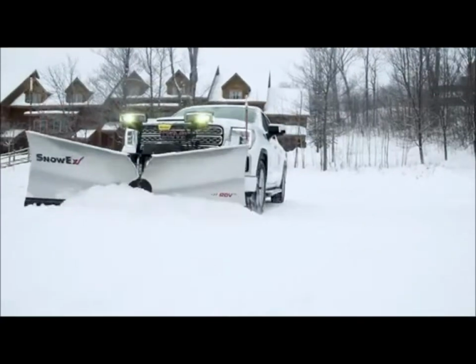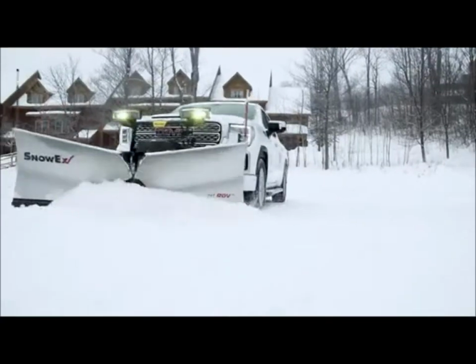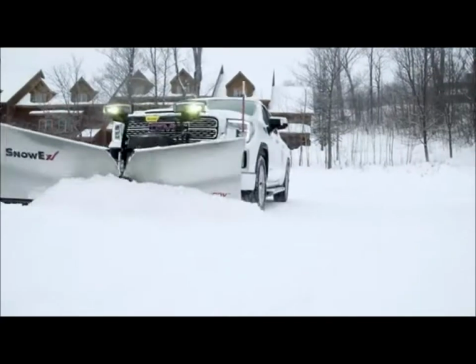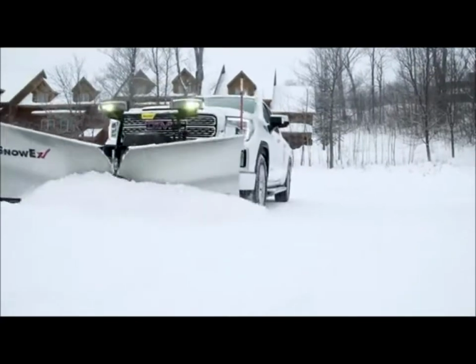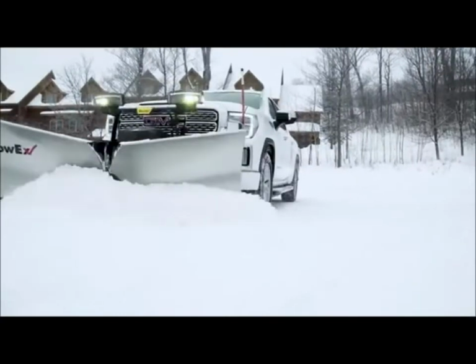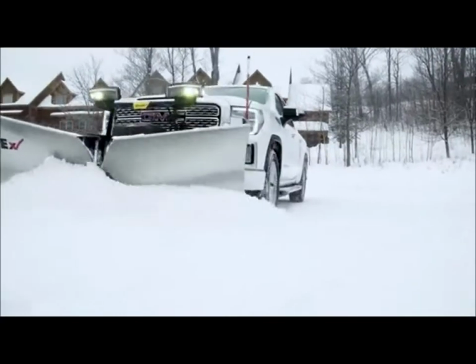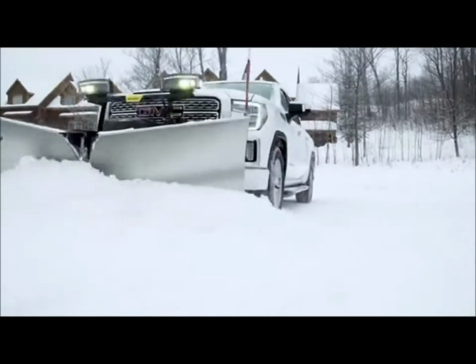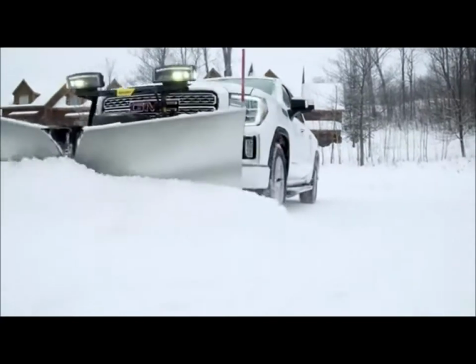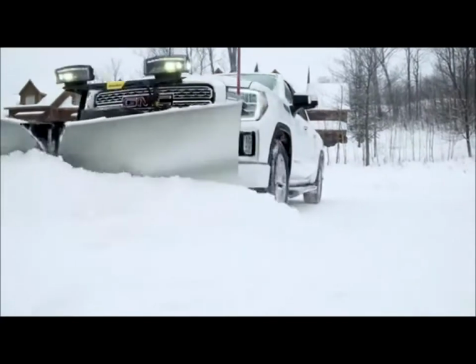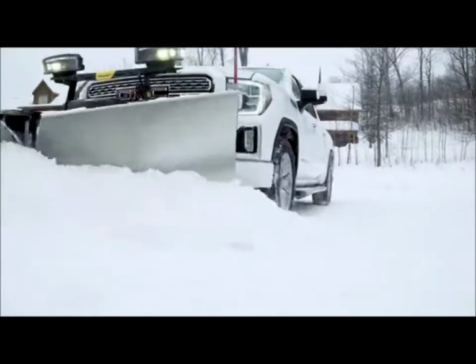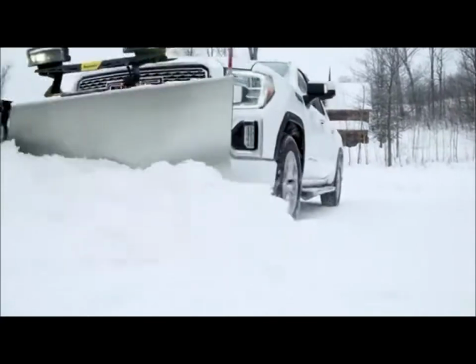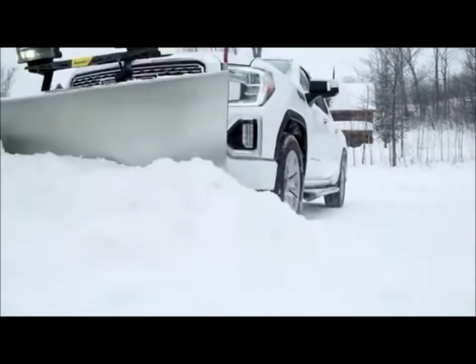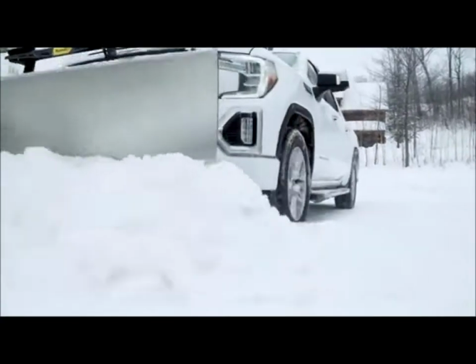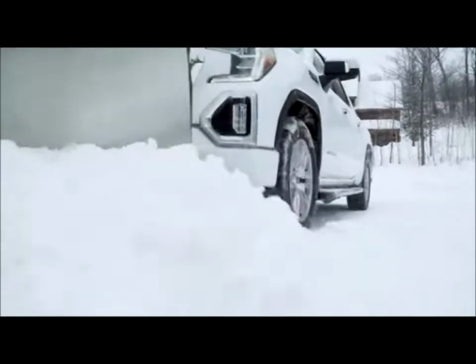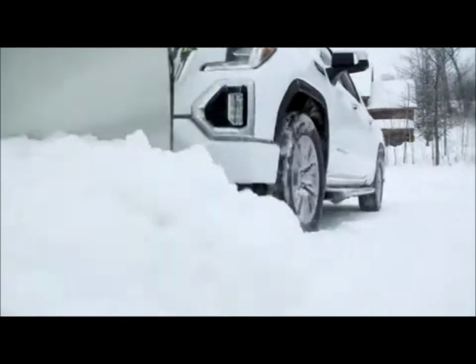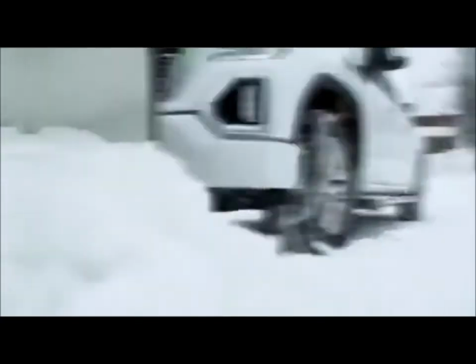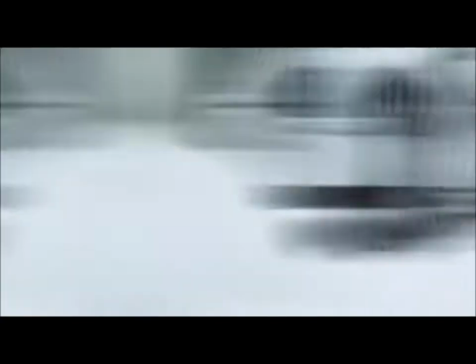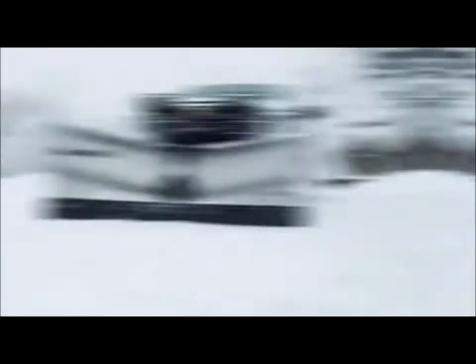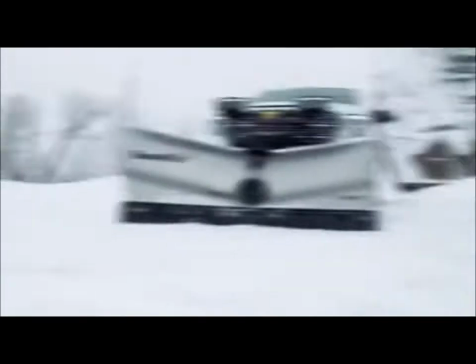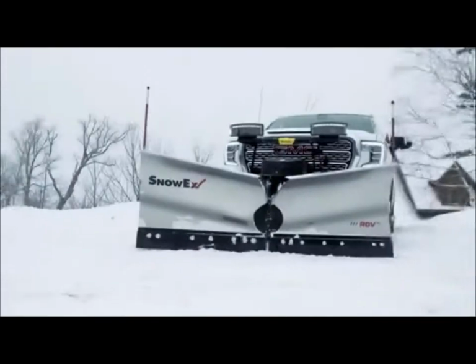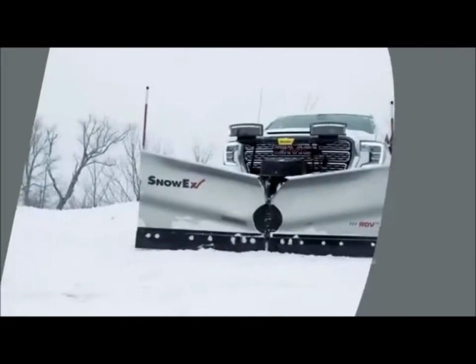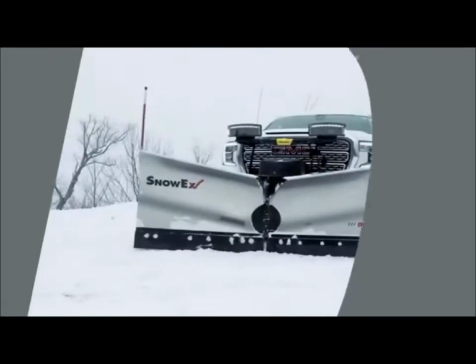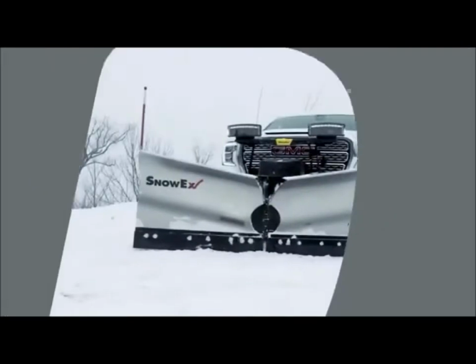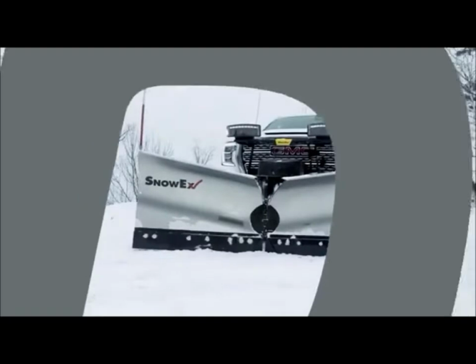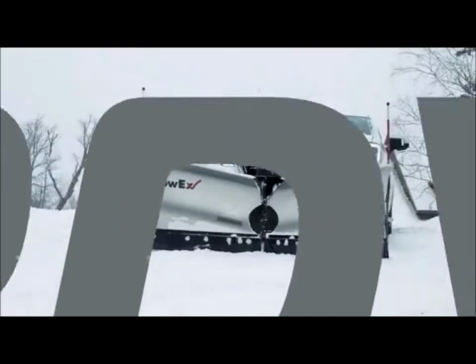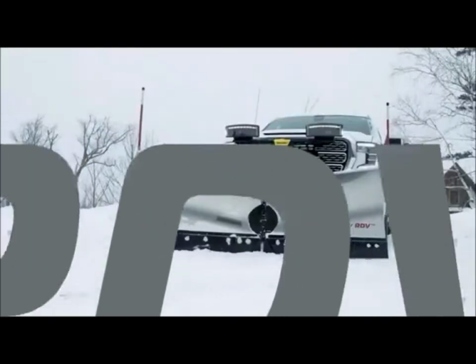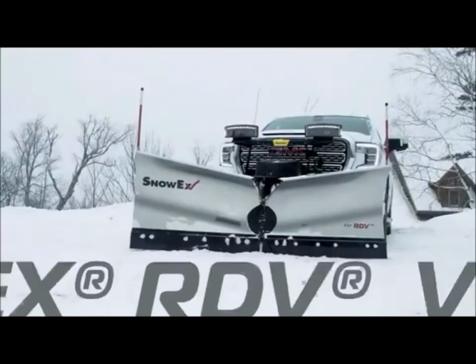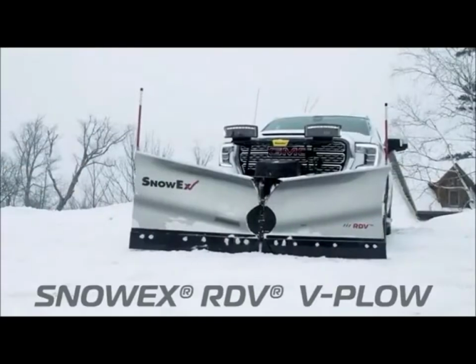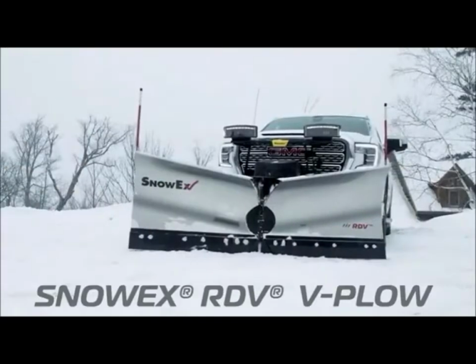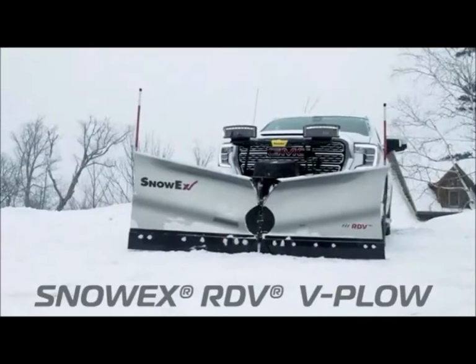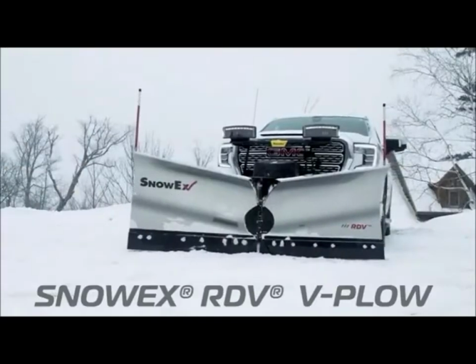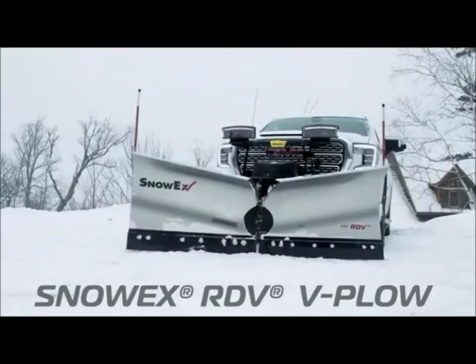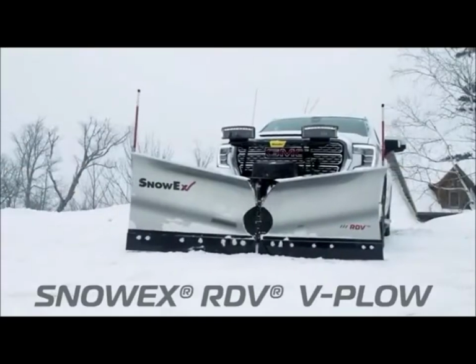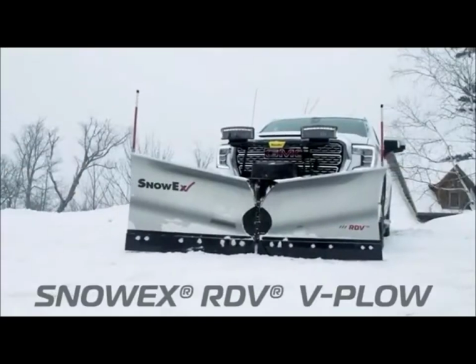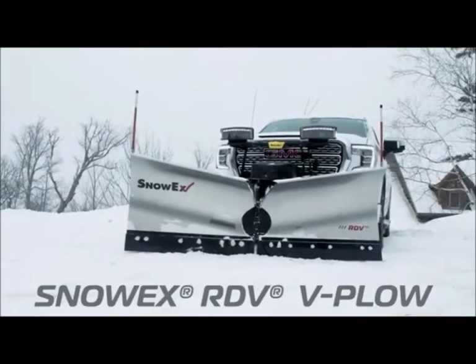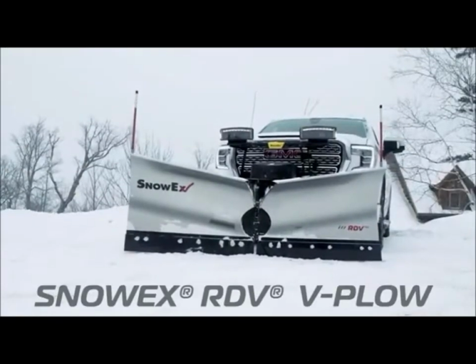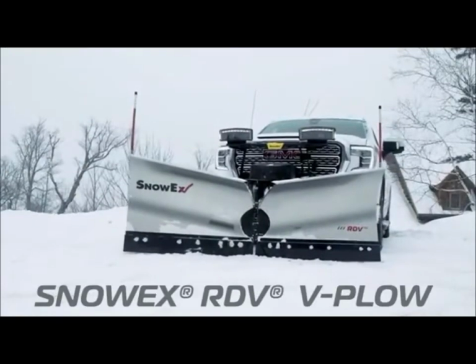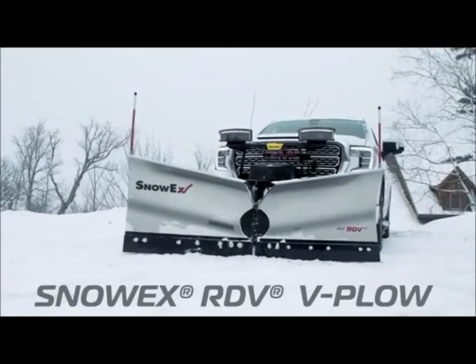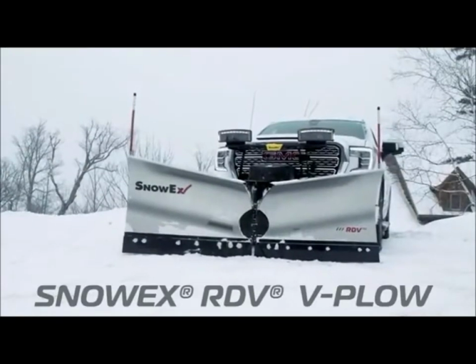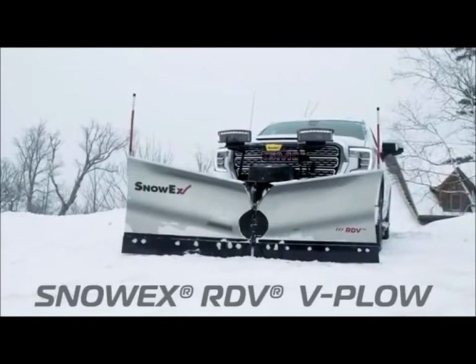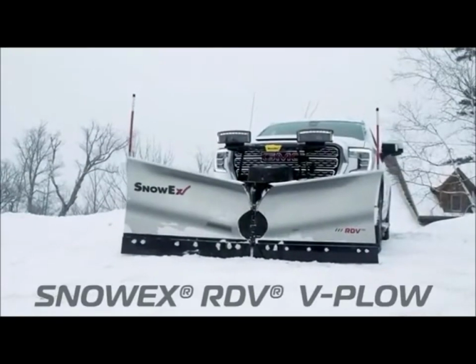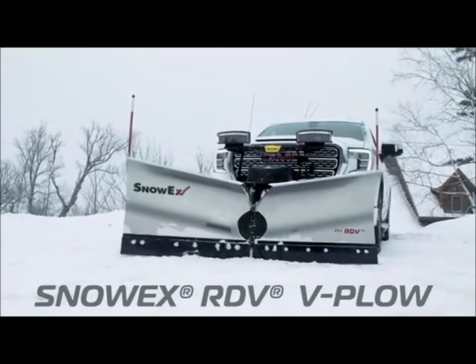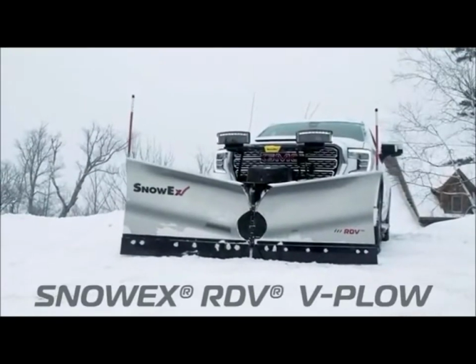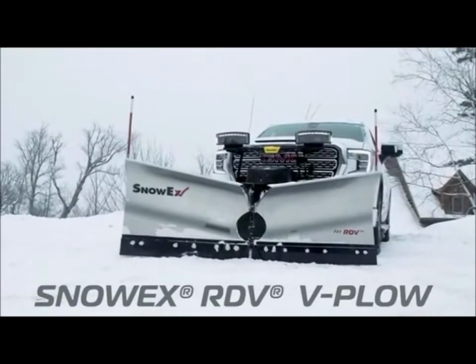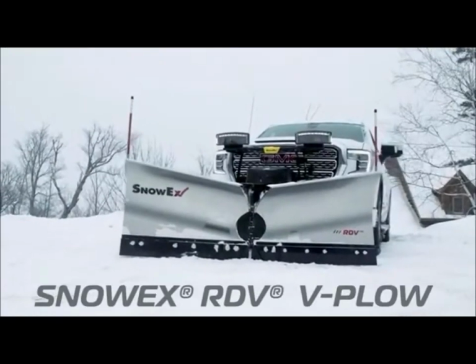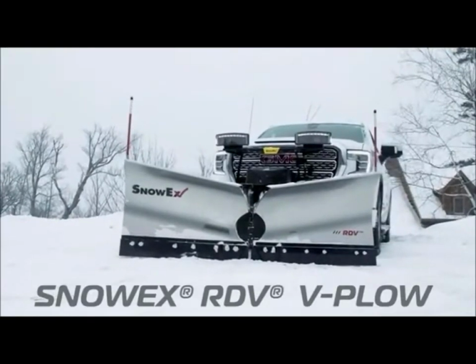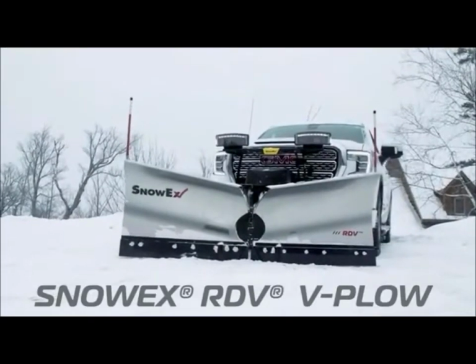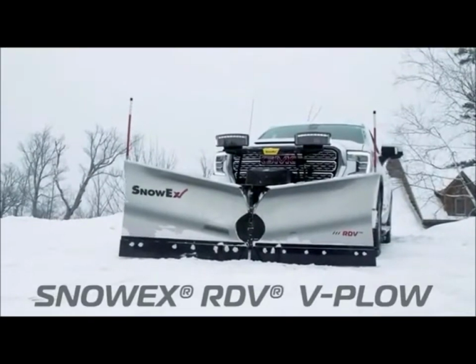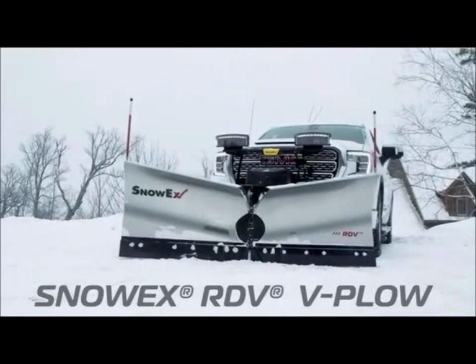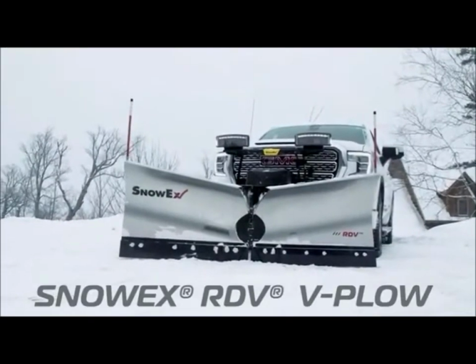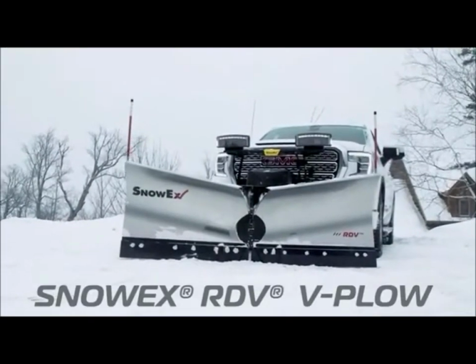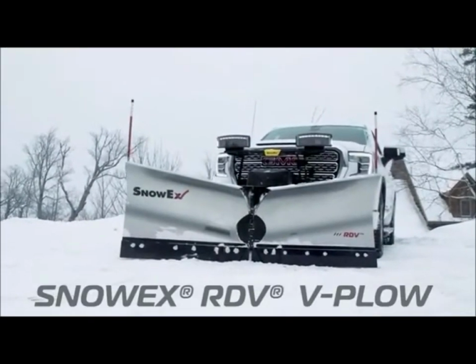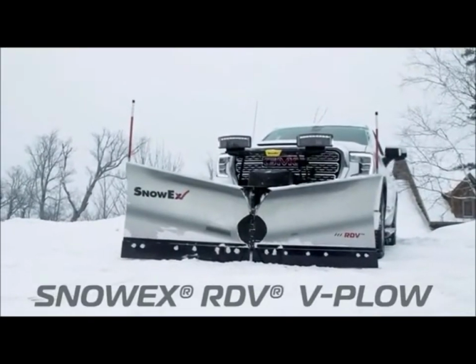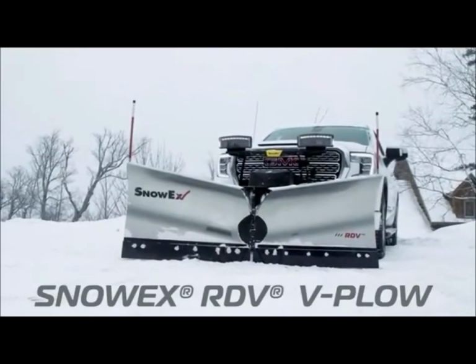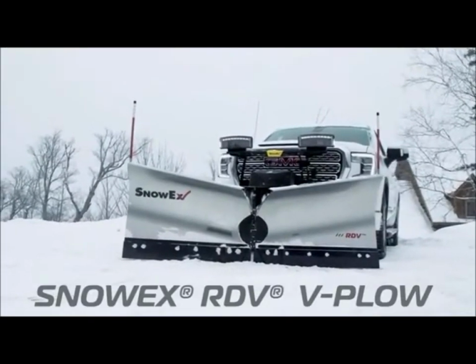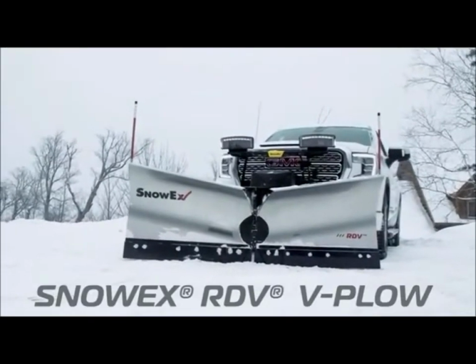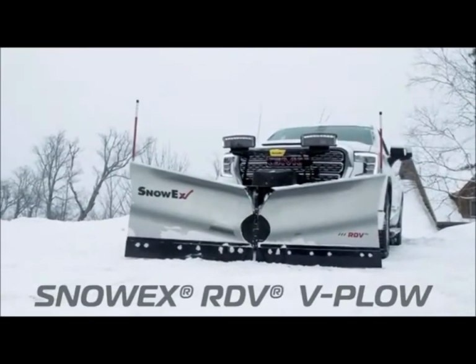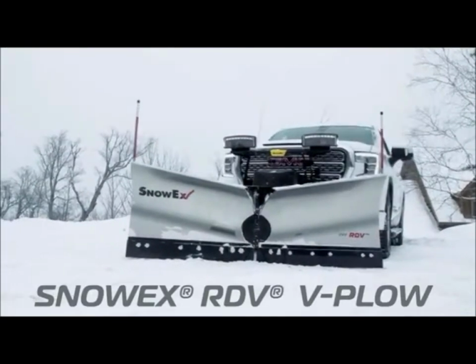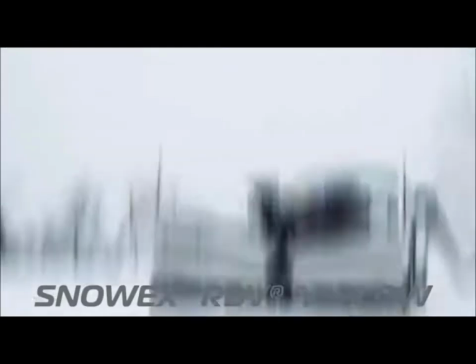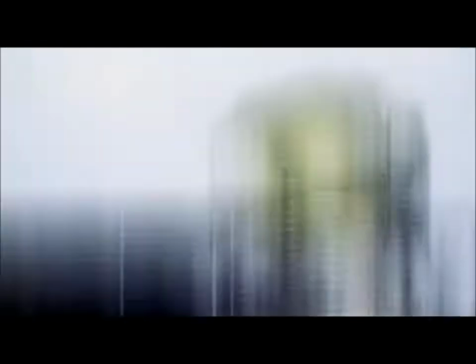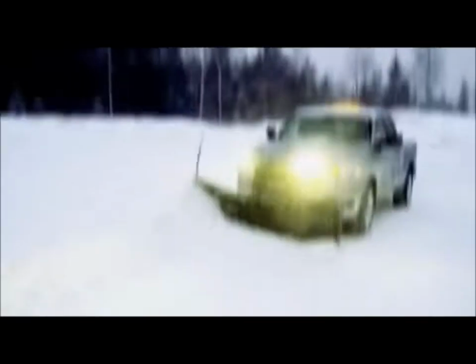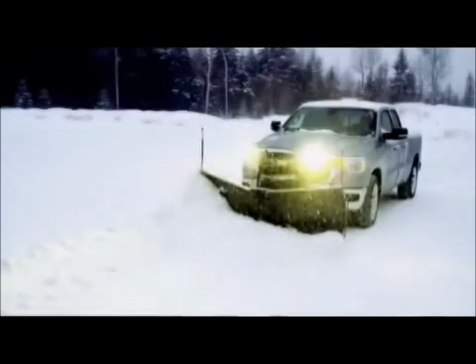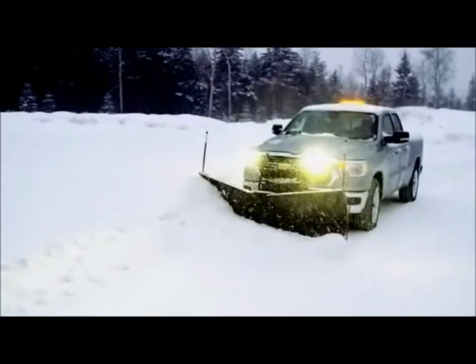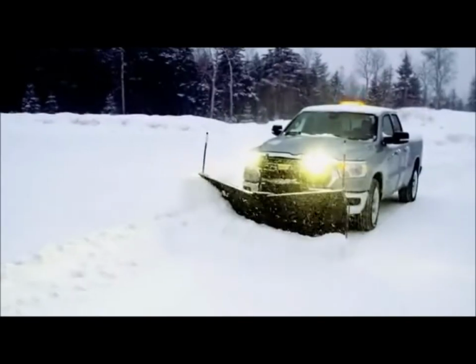Redefine what your half-ton truck can do. Introducing the all-new 7.5-foot RDV V-Plow from SnowX.